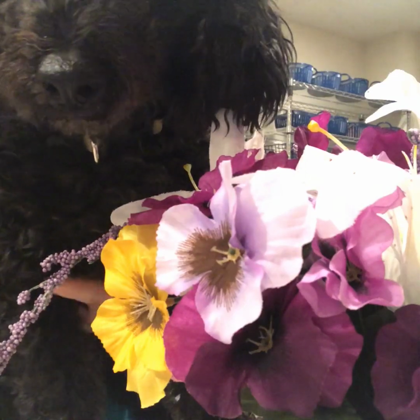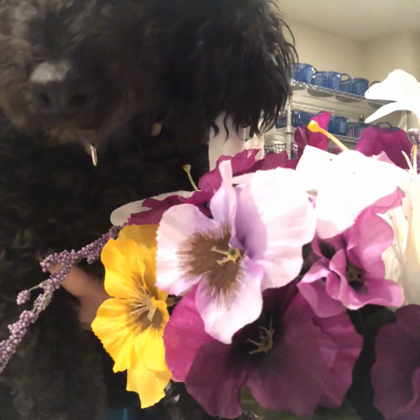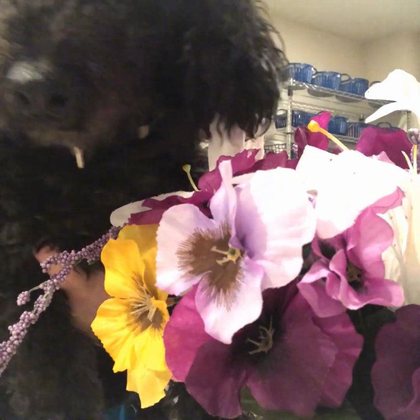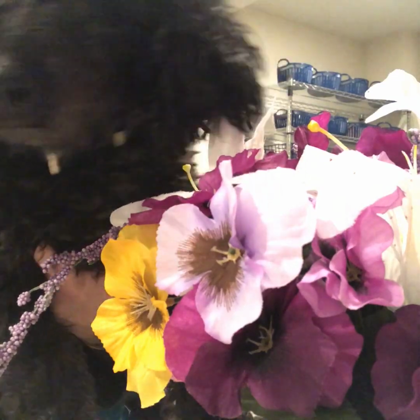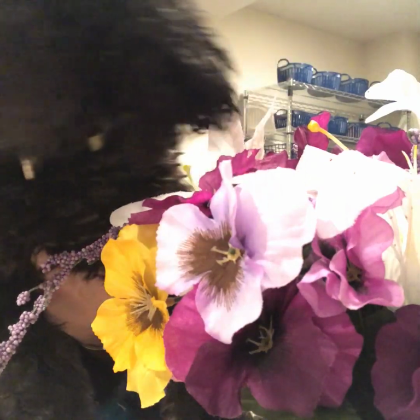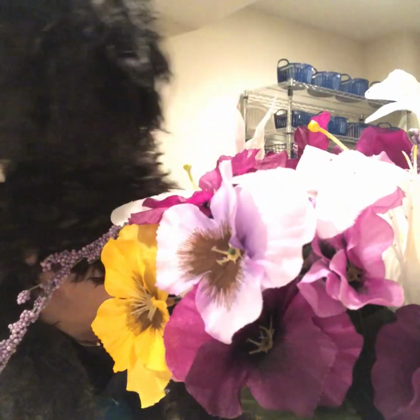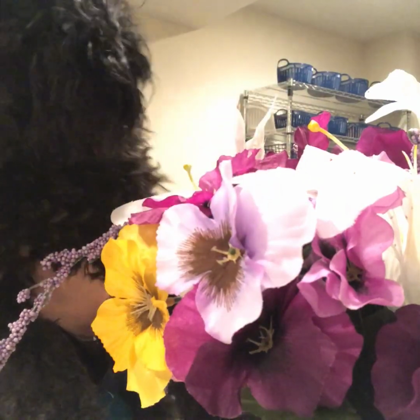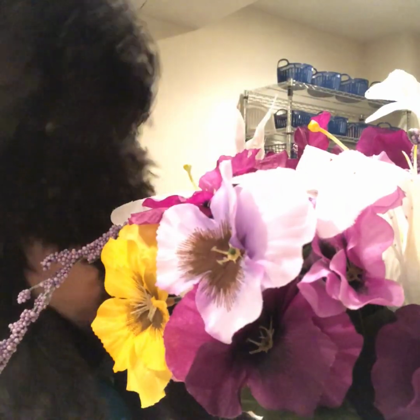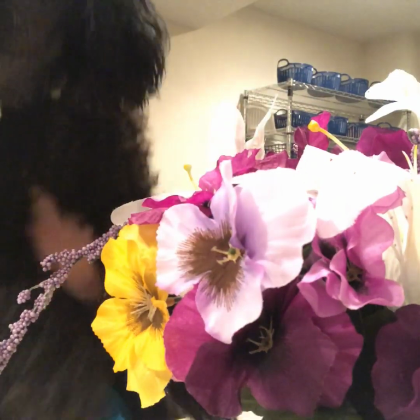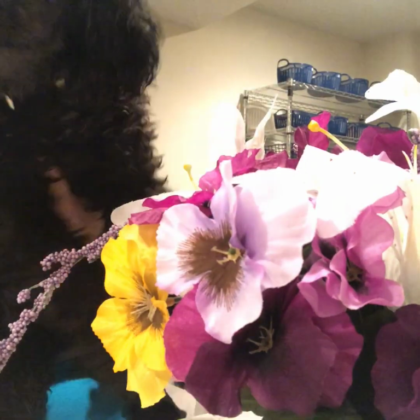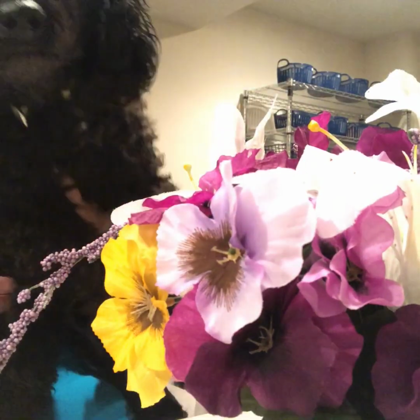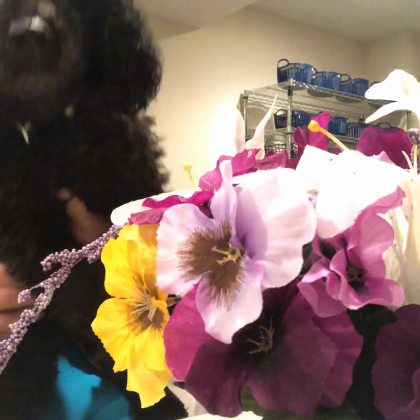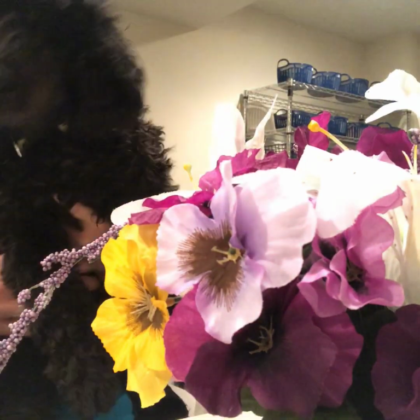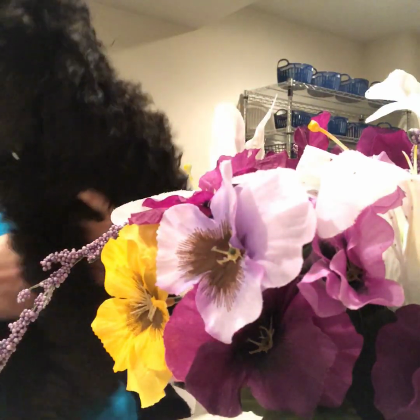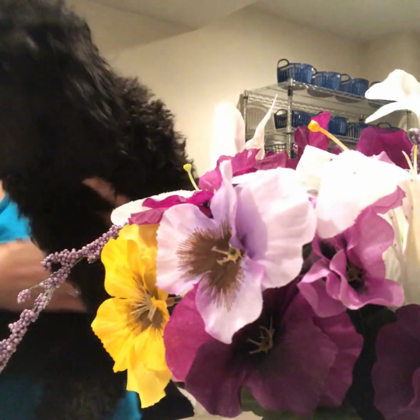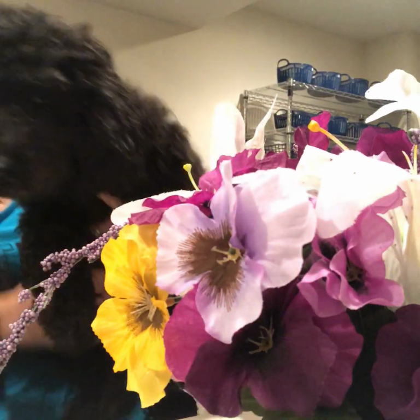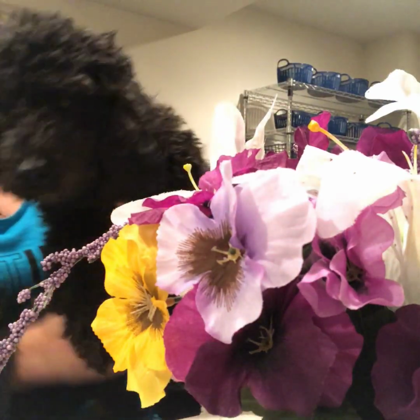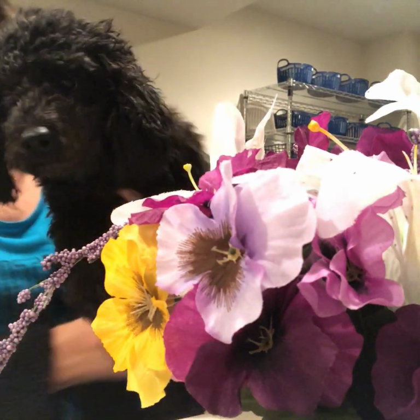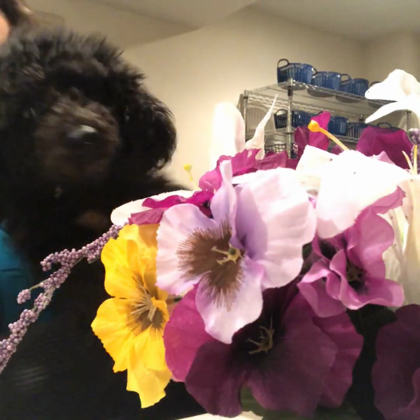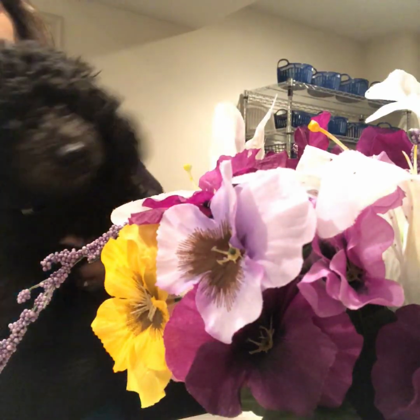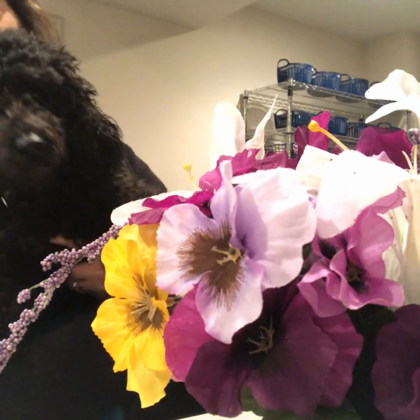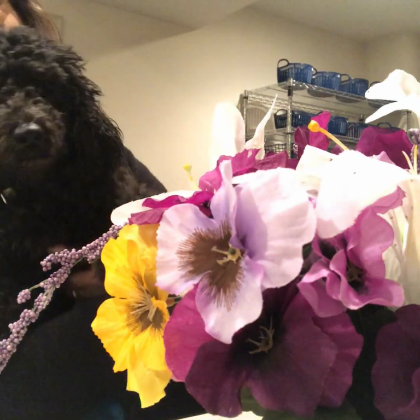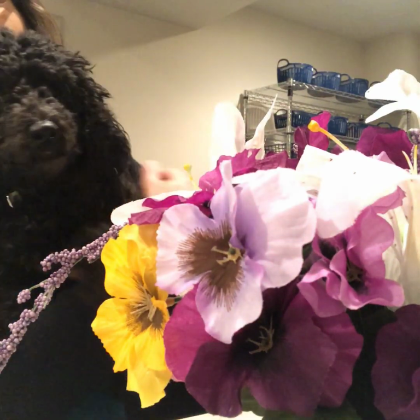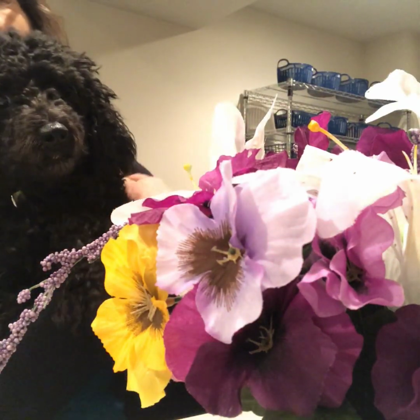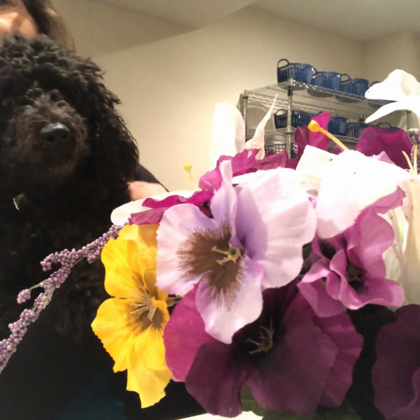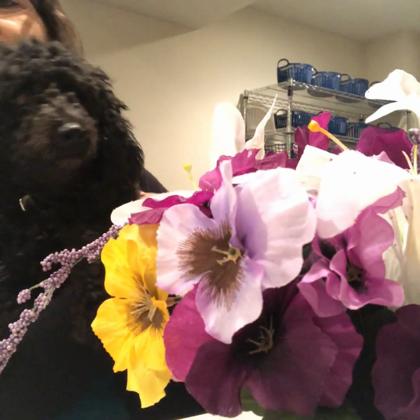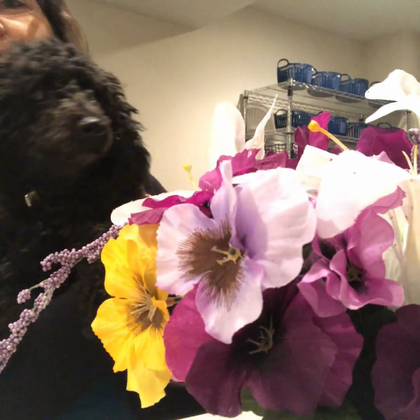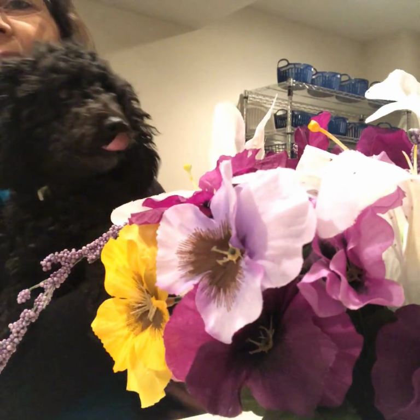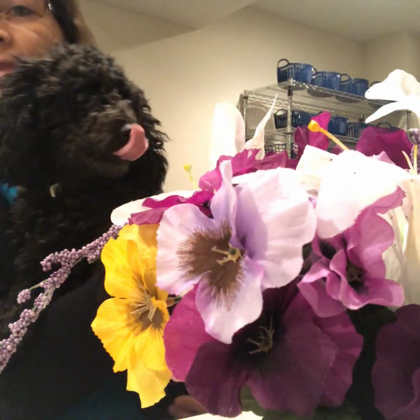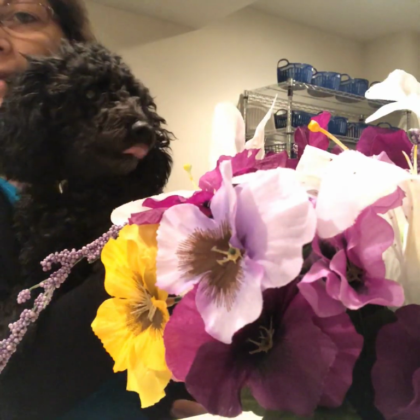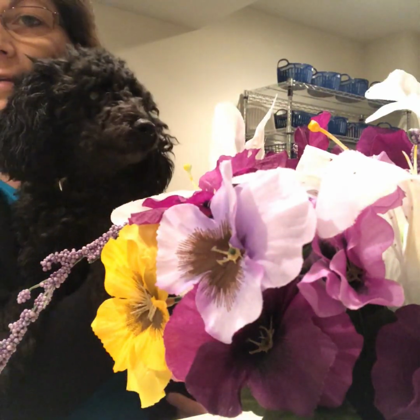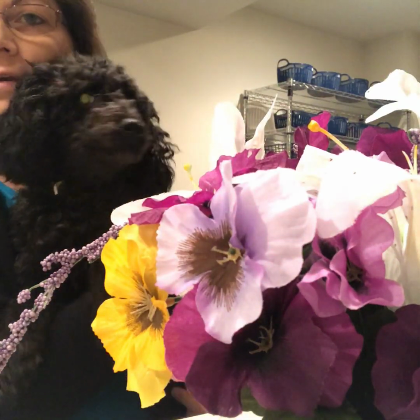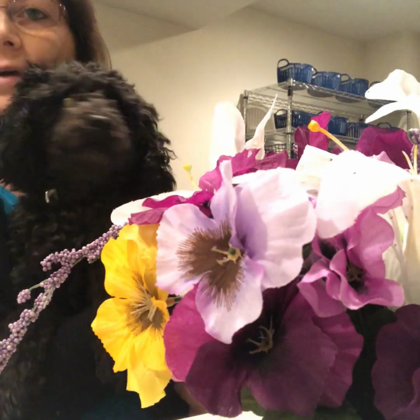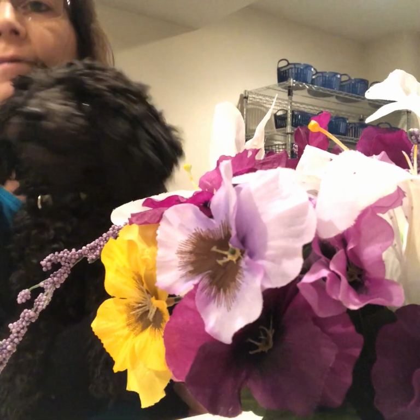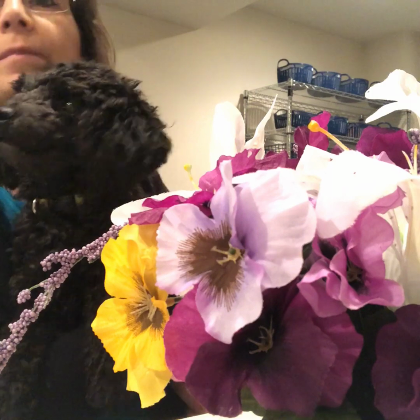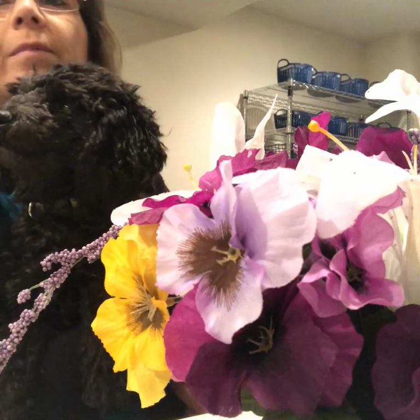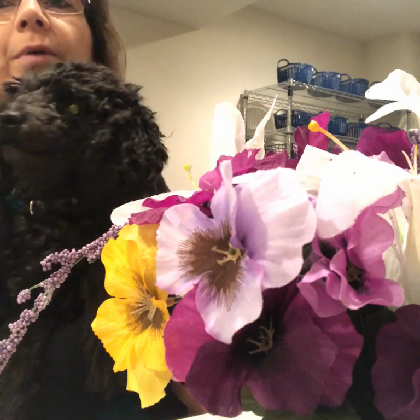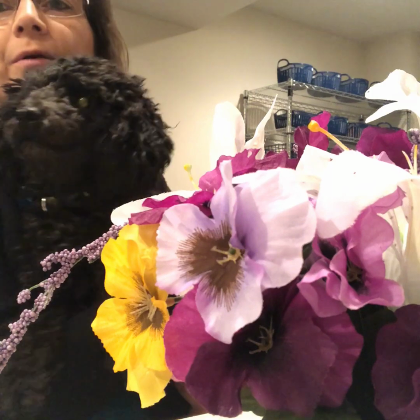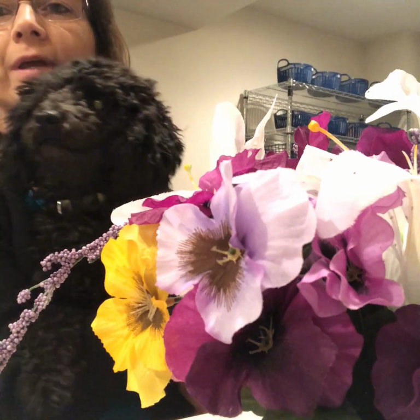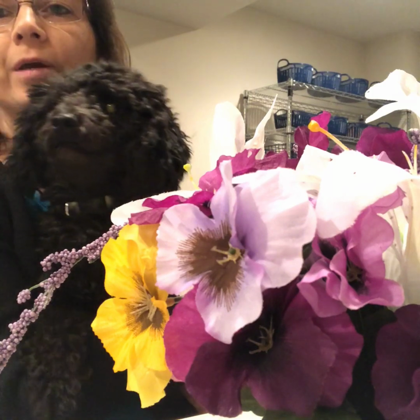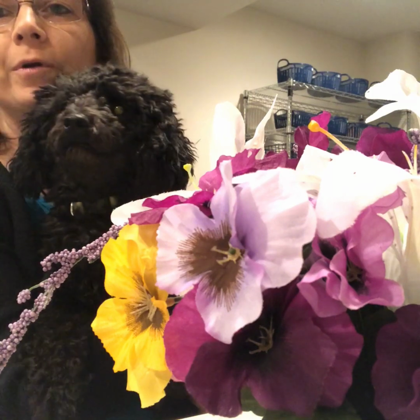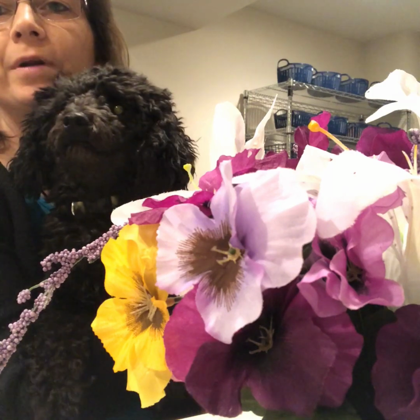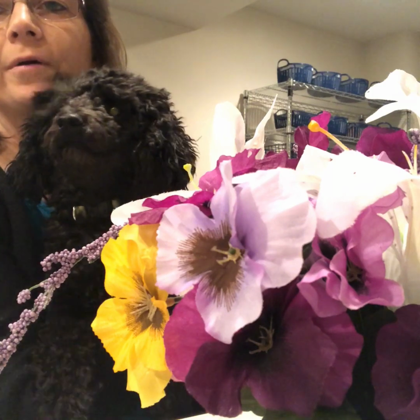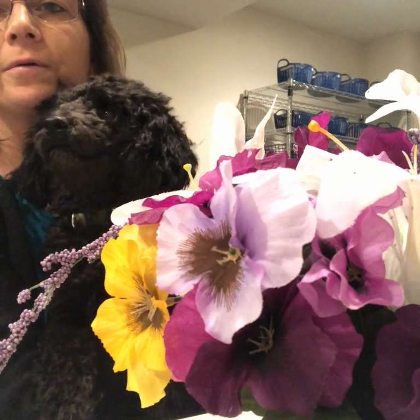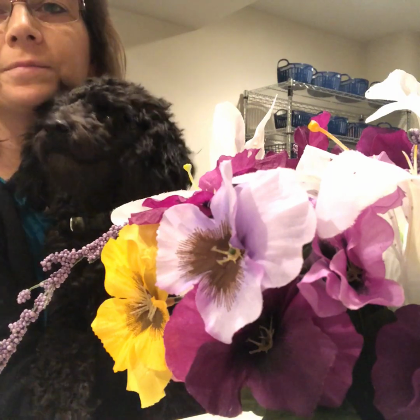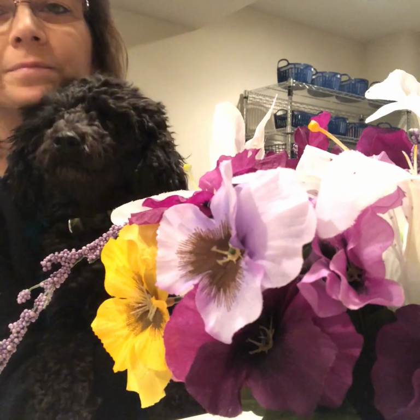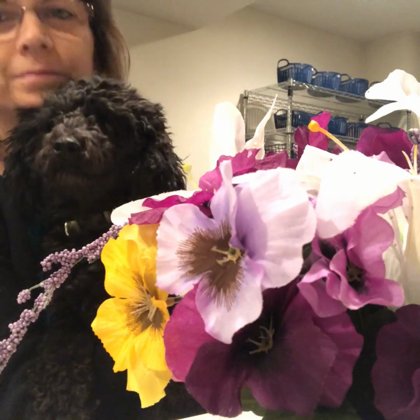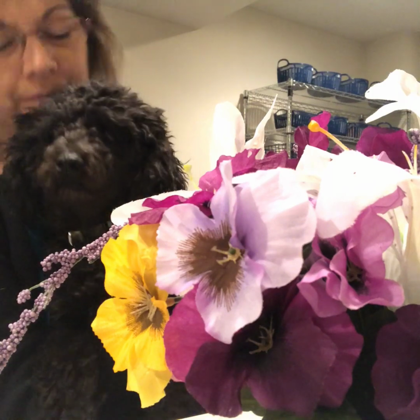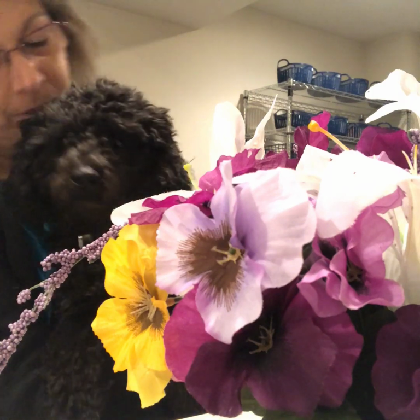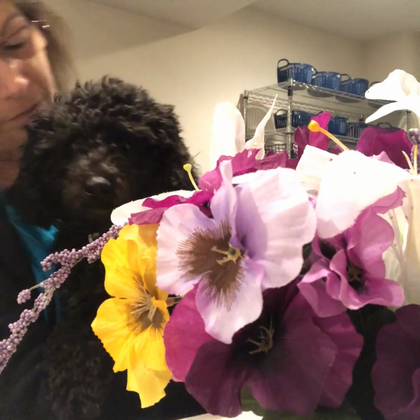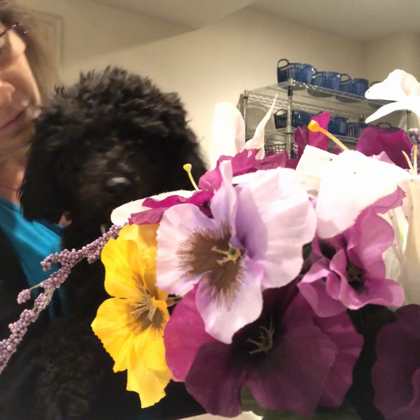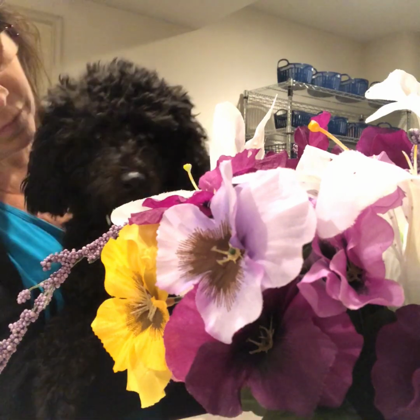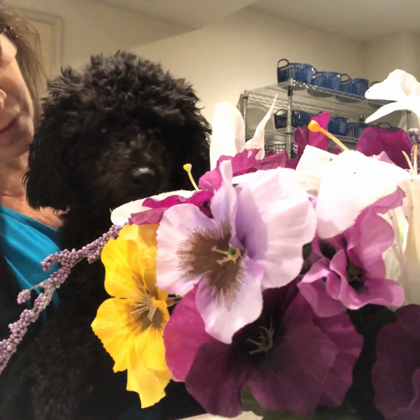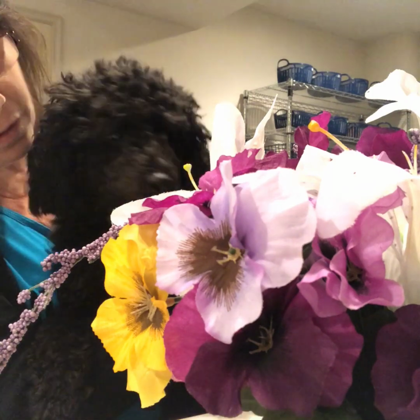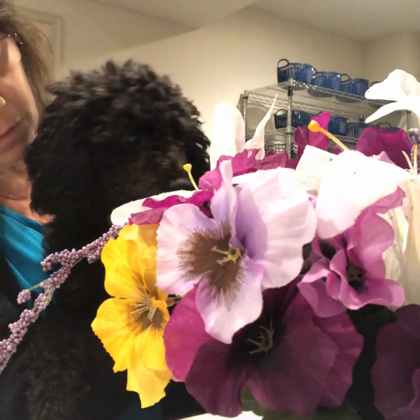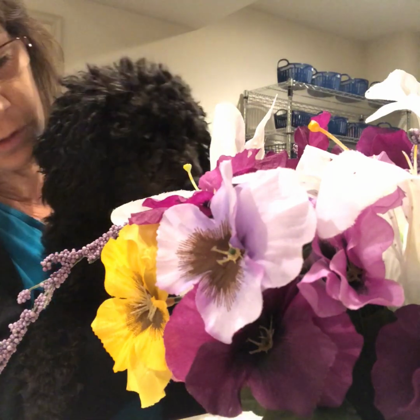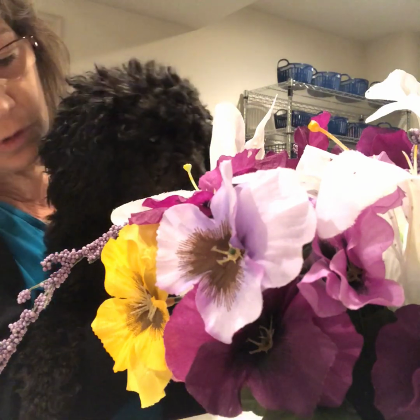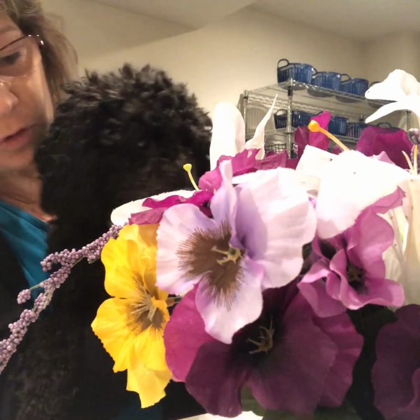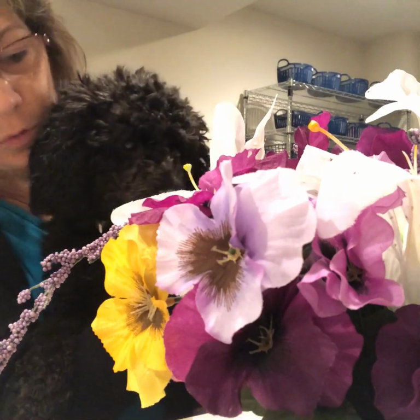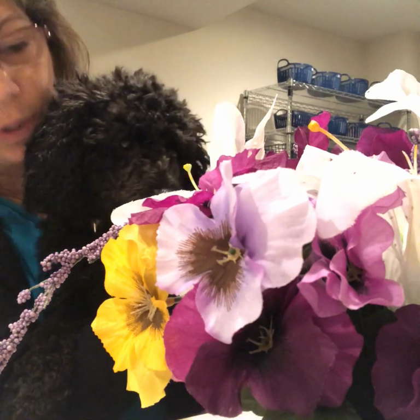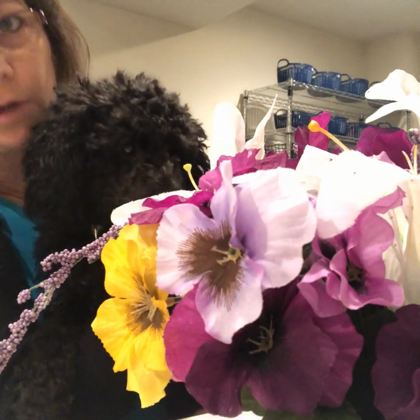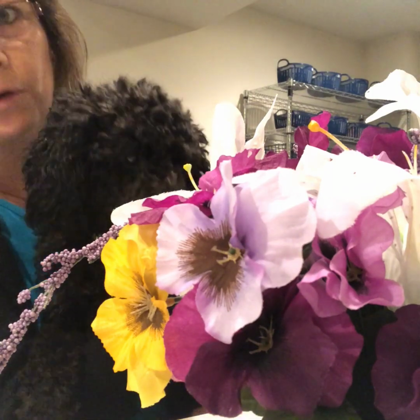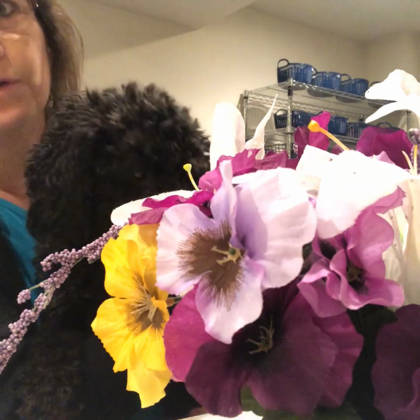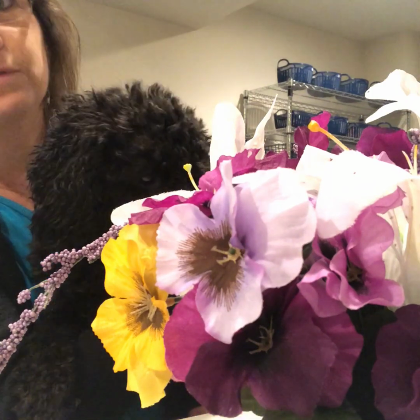You don't mind being on camera at all, do you? I don't mind being on camera at all. Such a sweet girl.